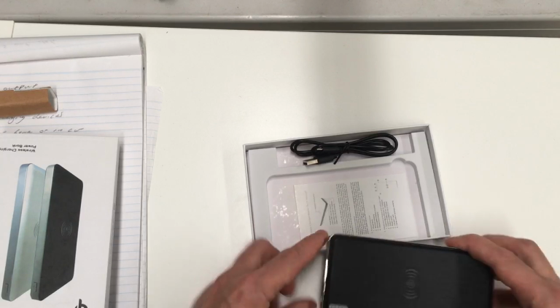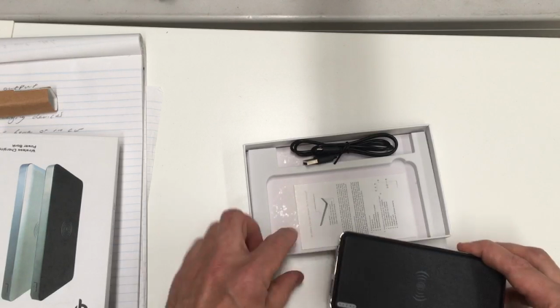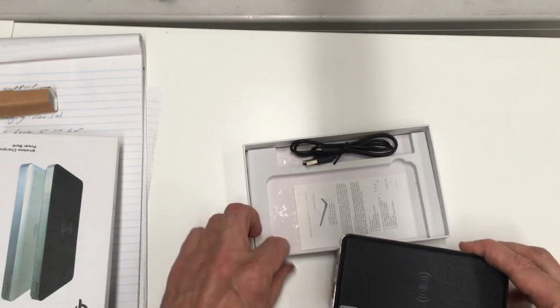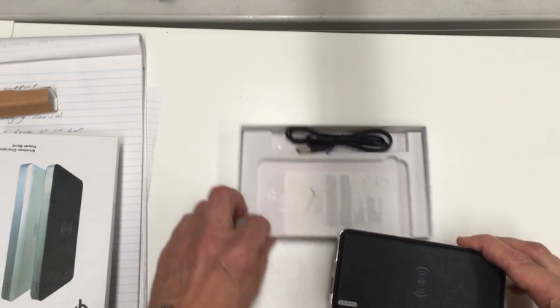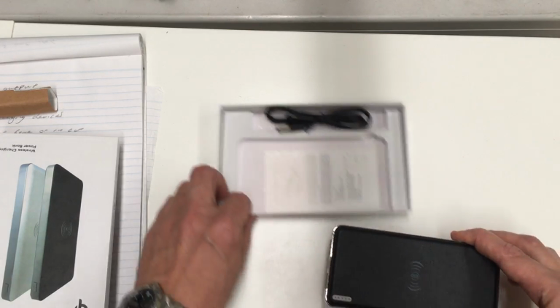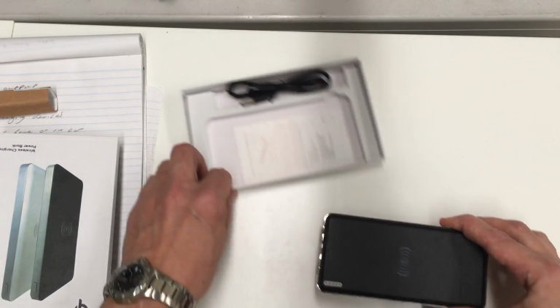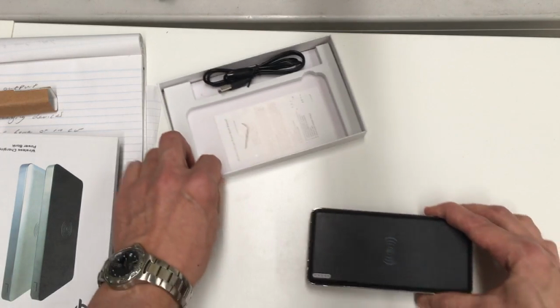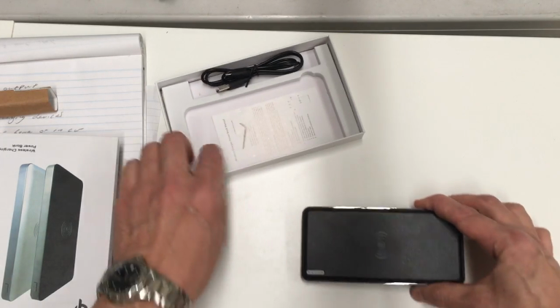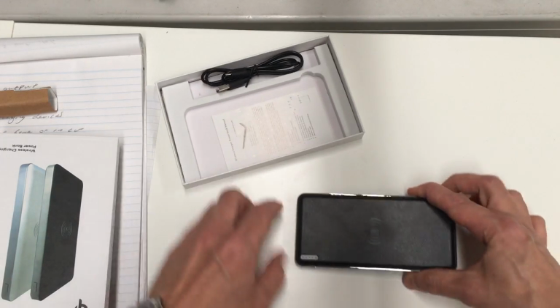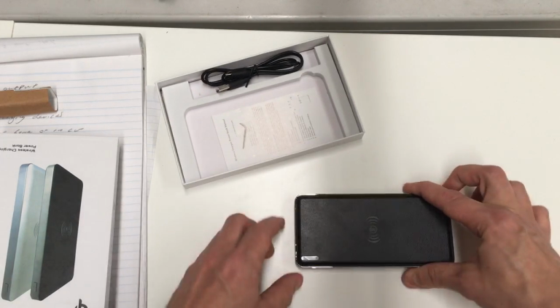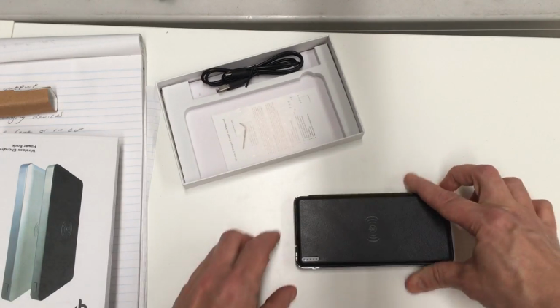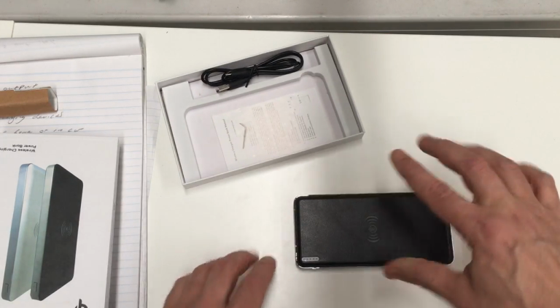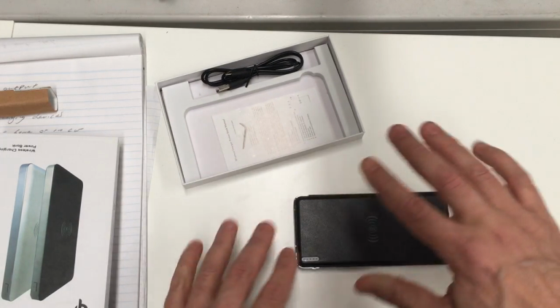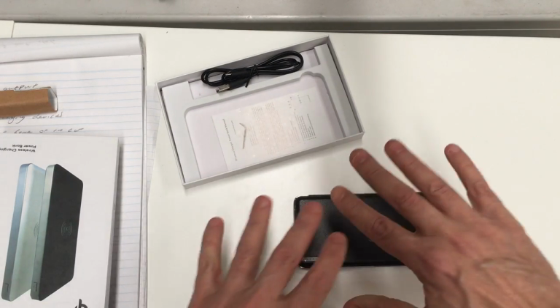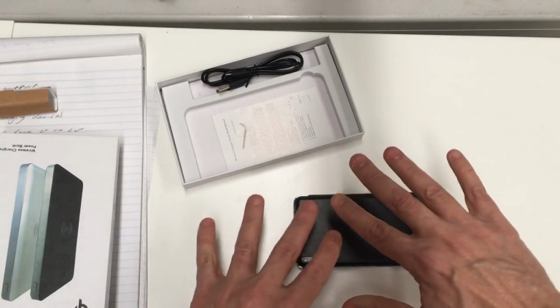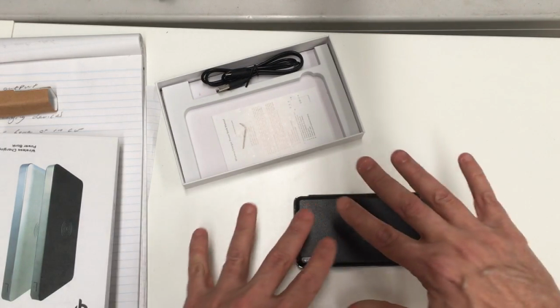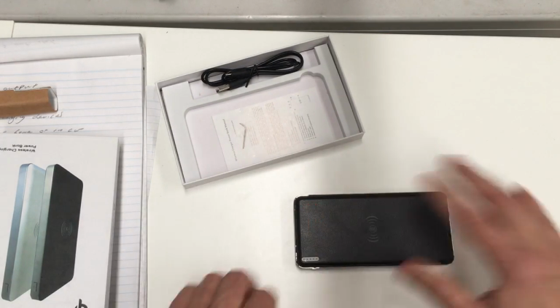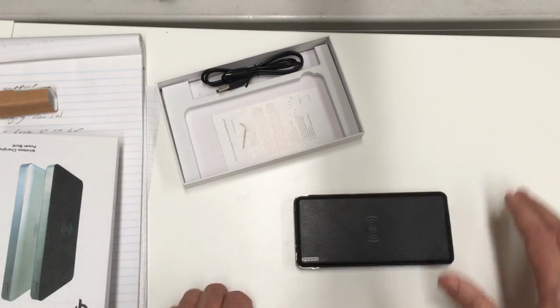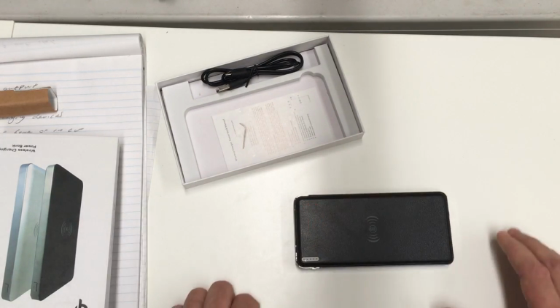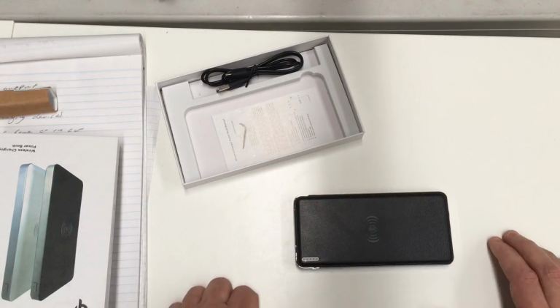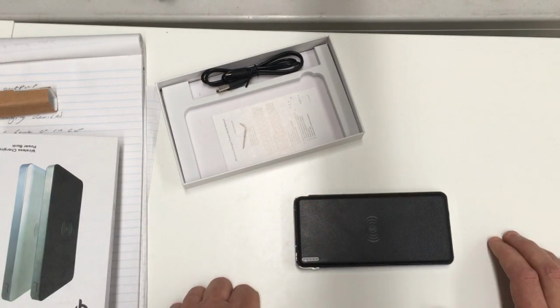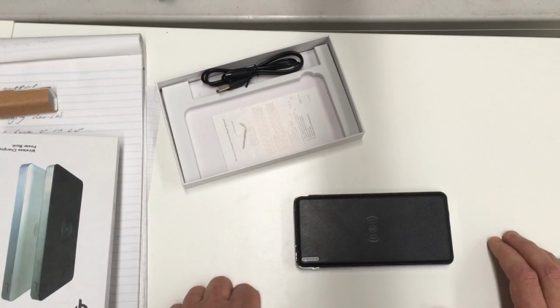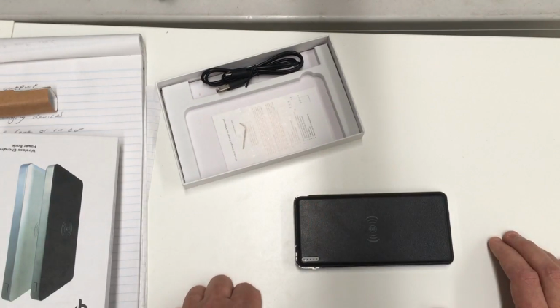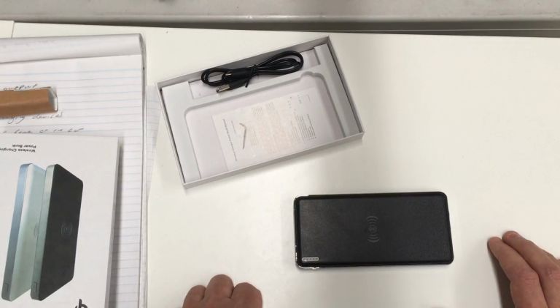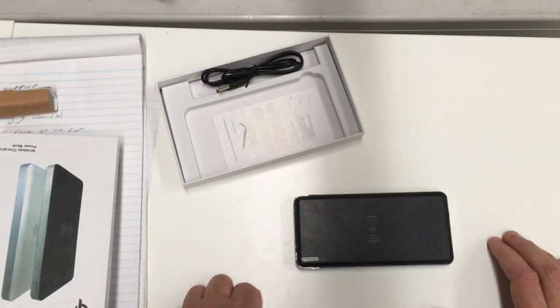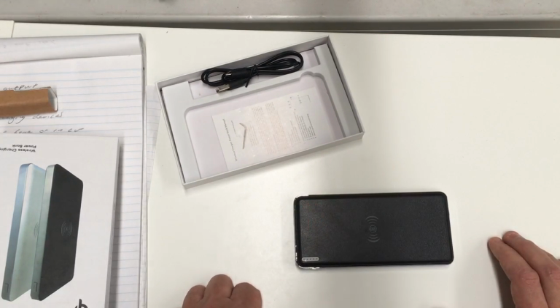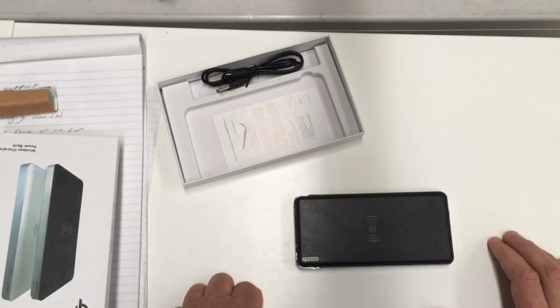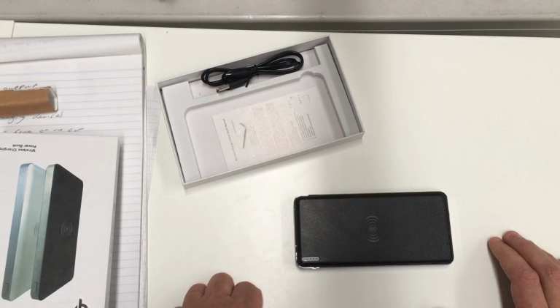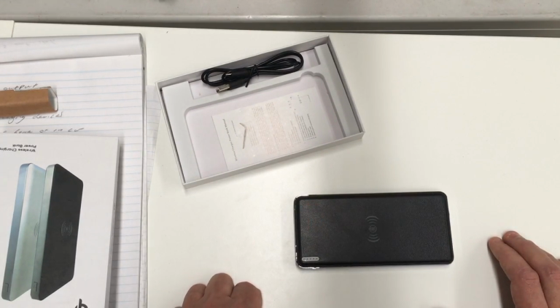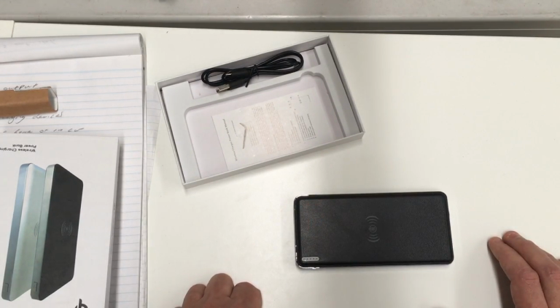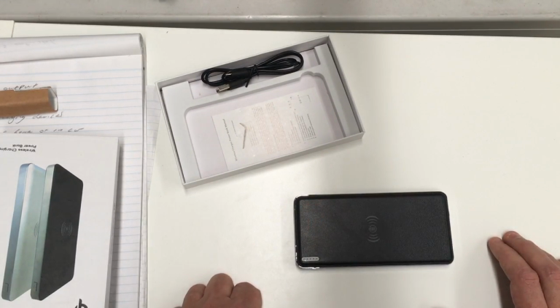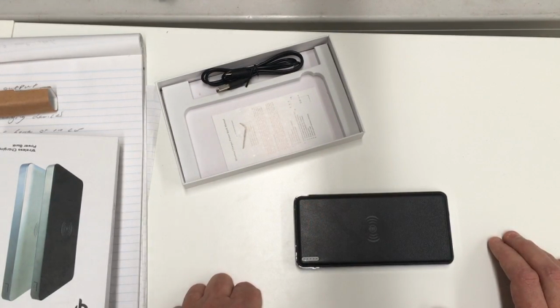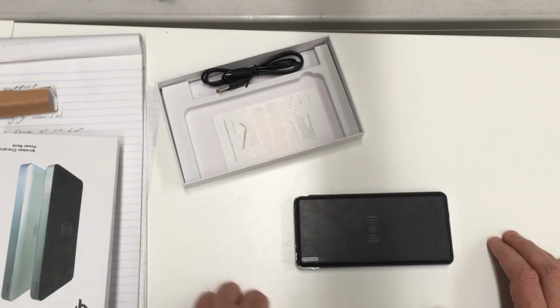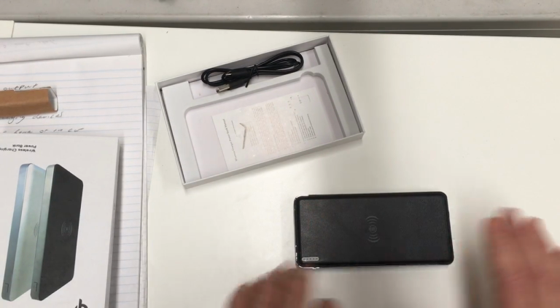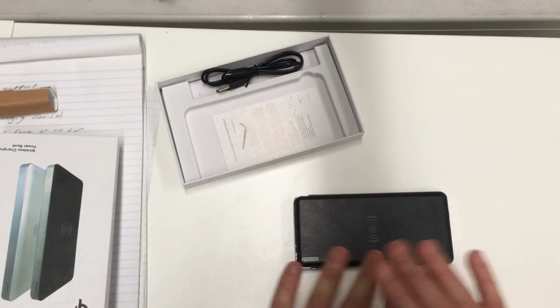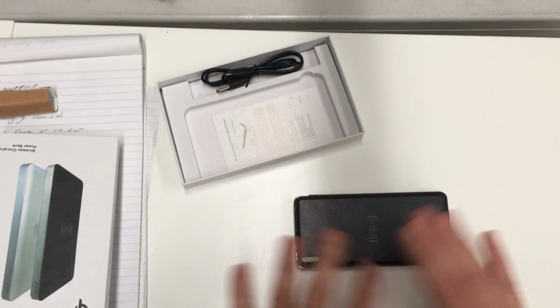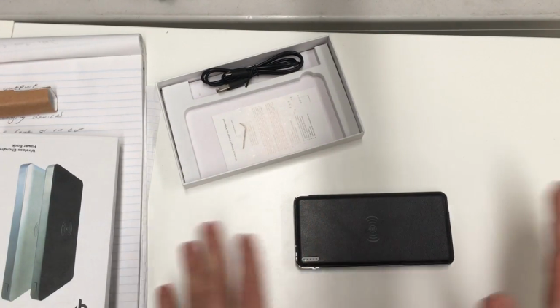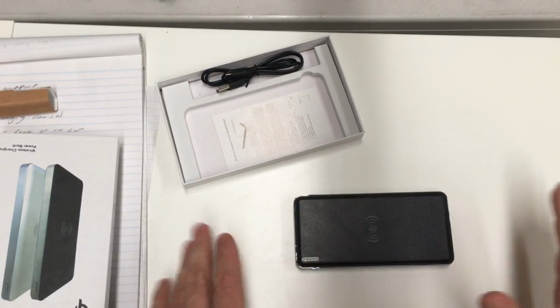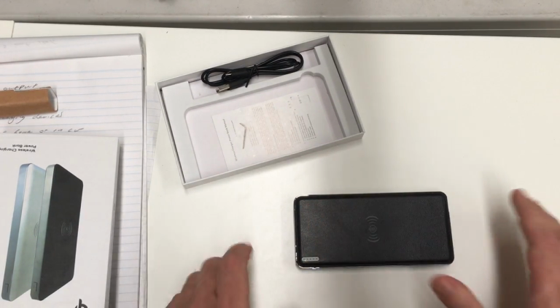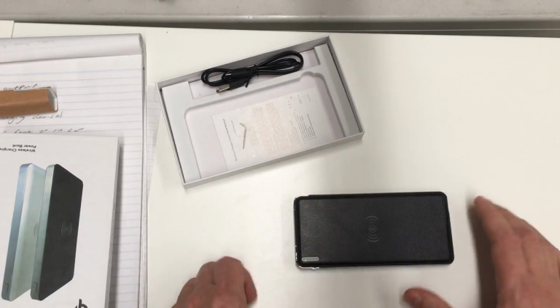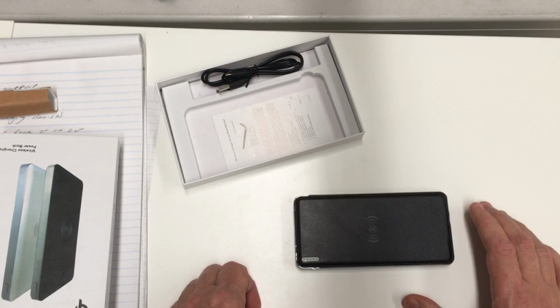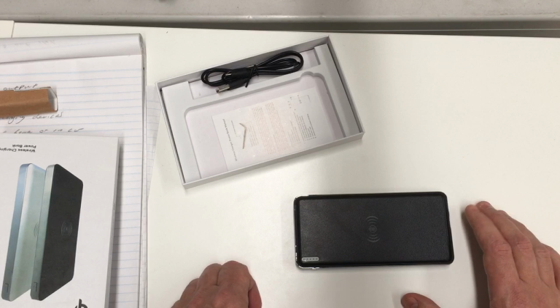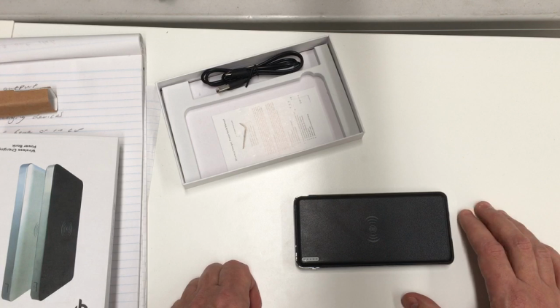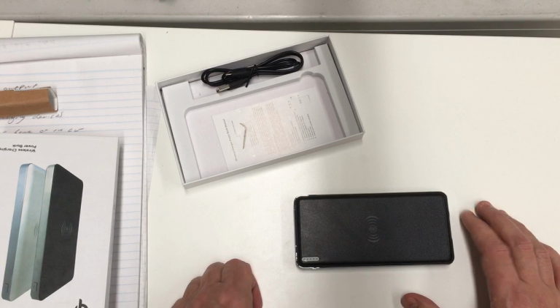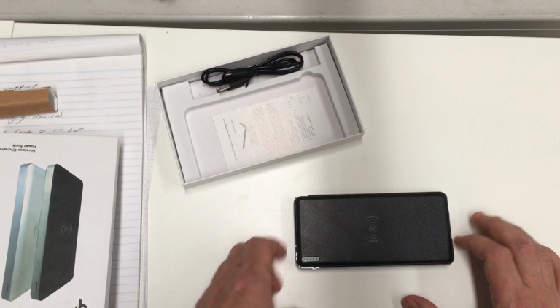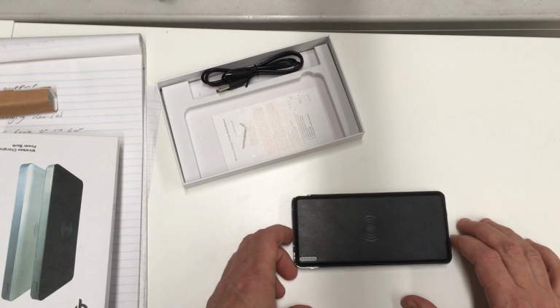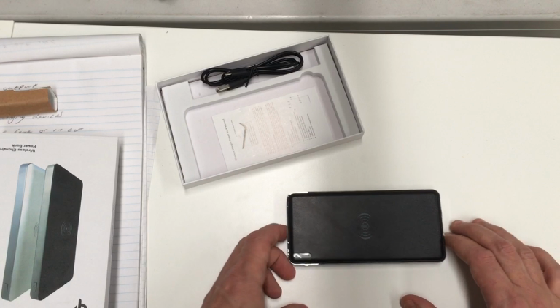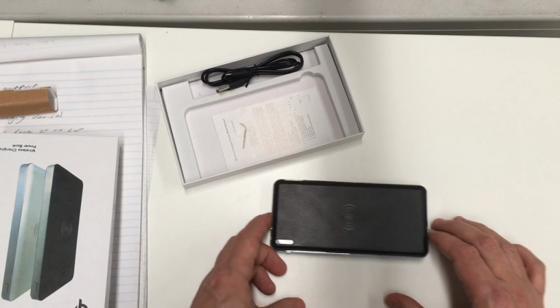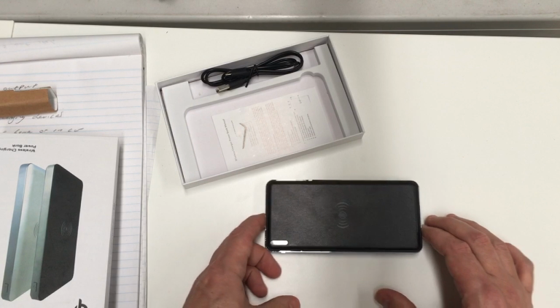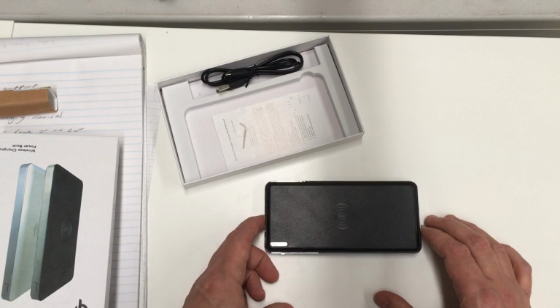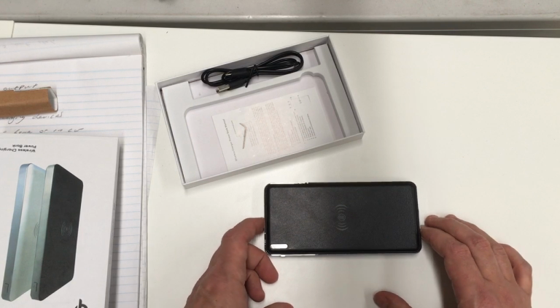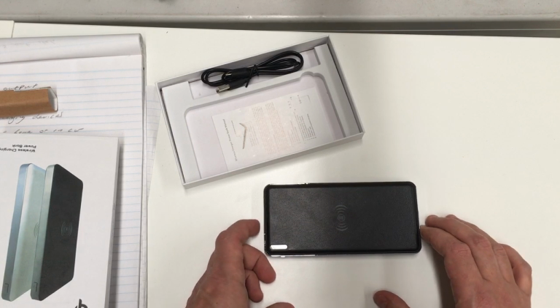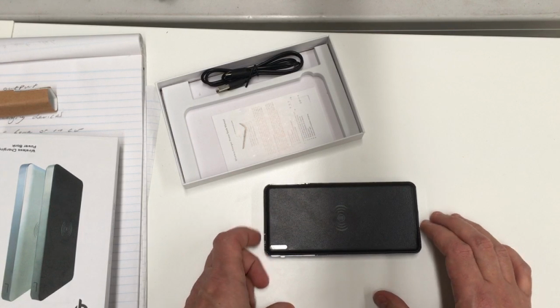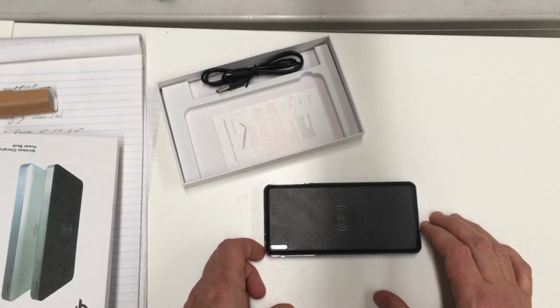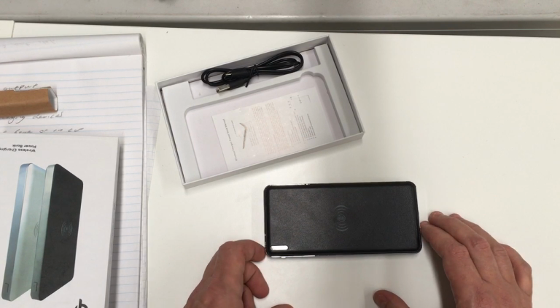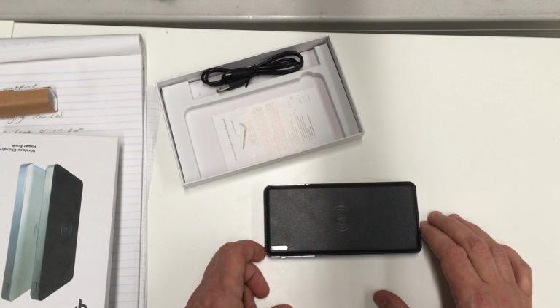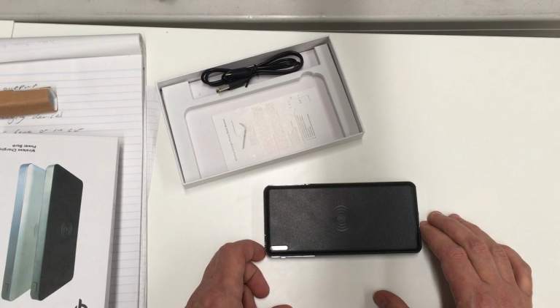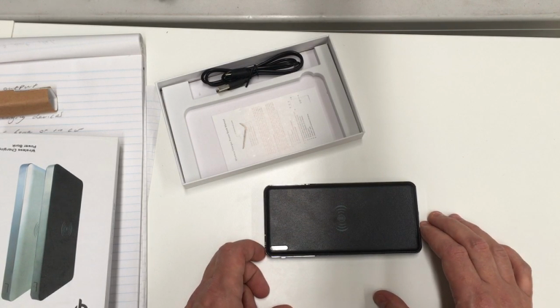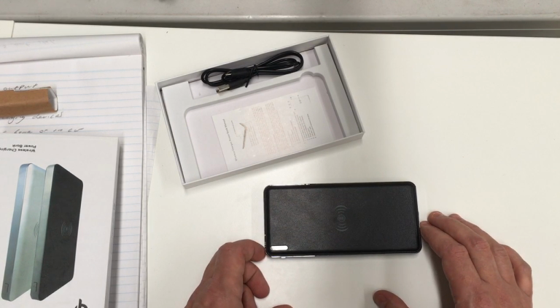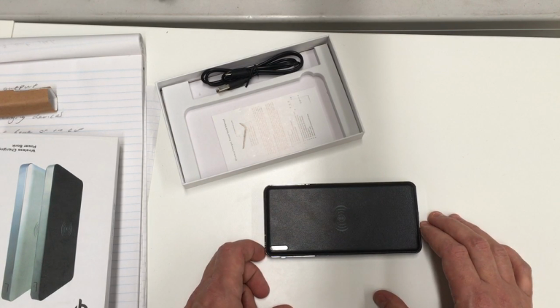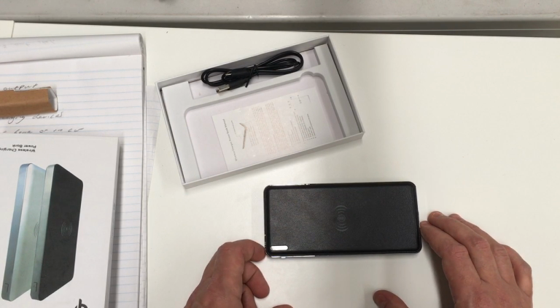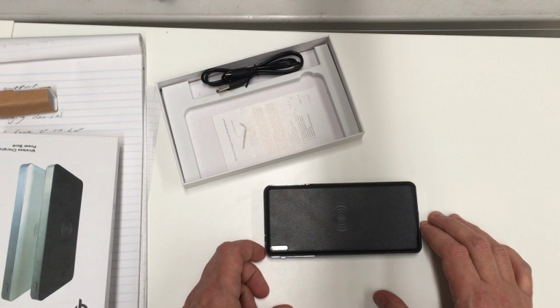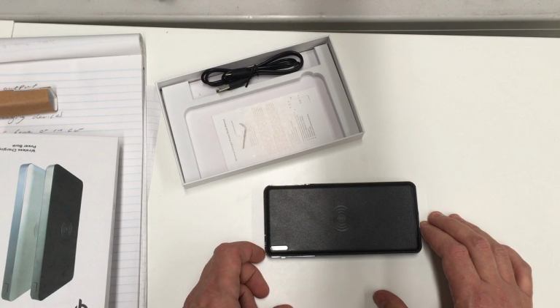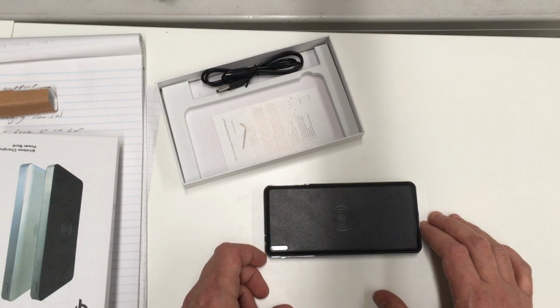All you need to do is sit your device on top and it will charge by induction — no cables that need to be plugged in.